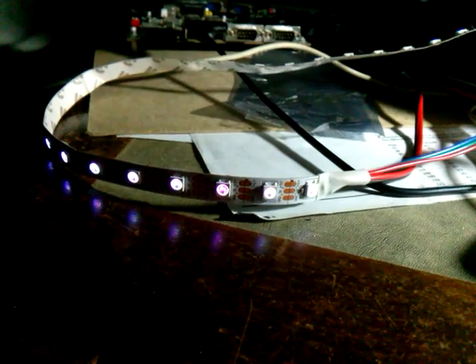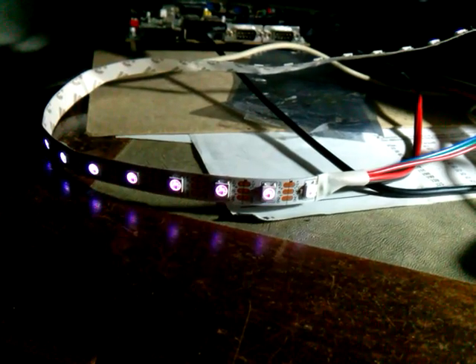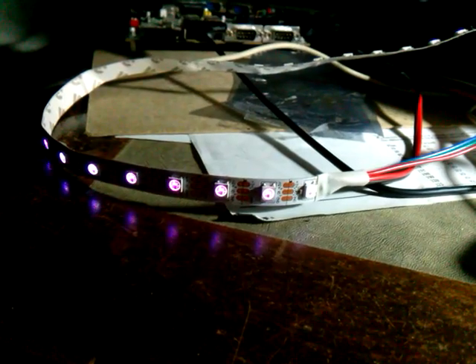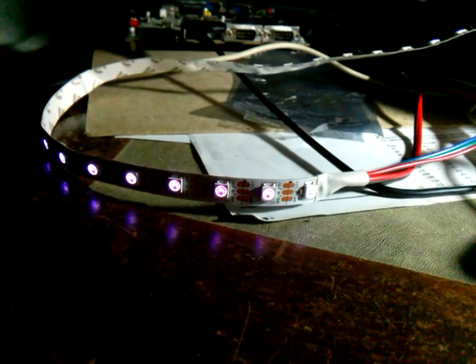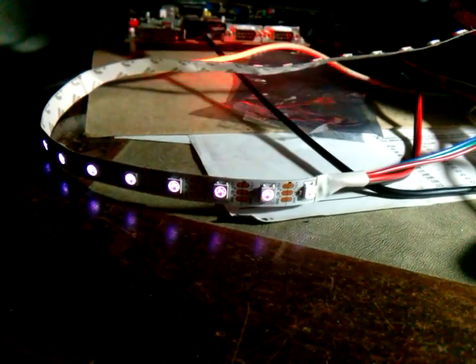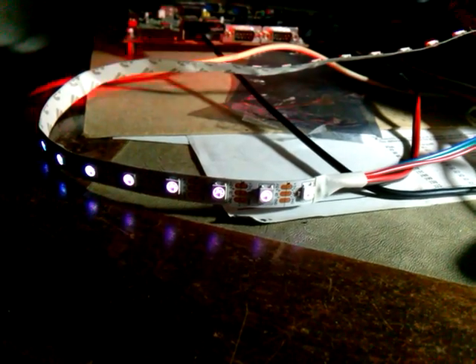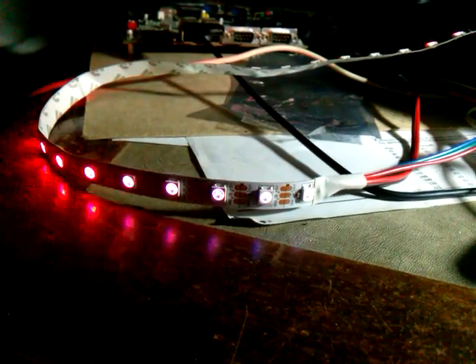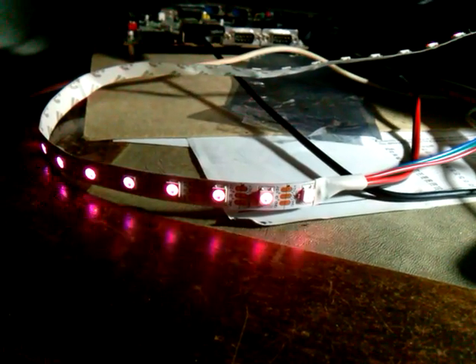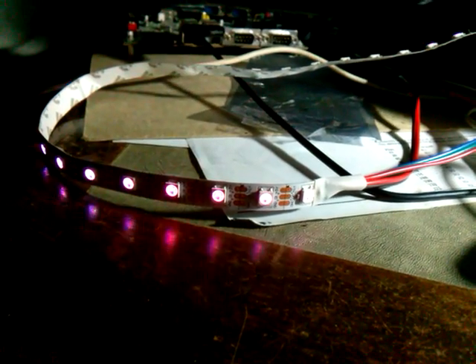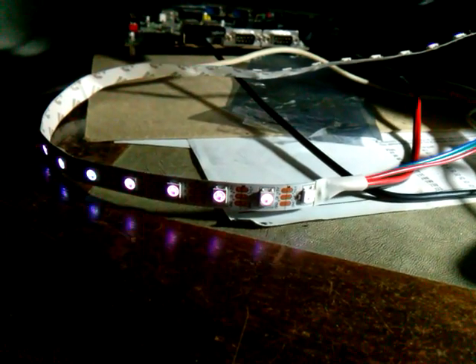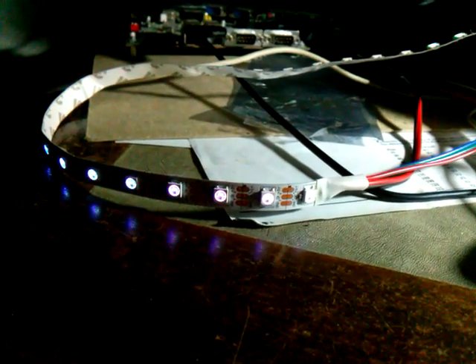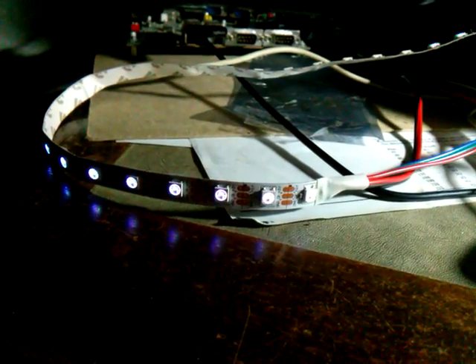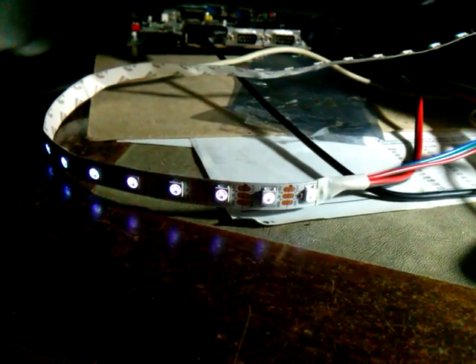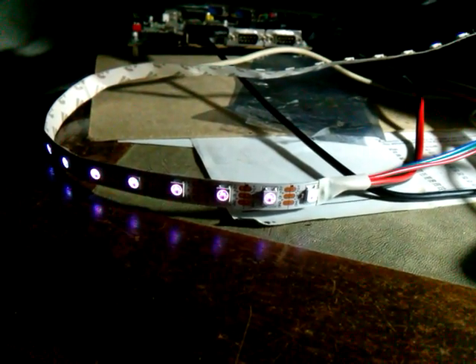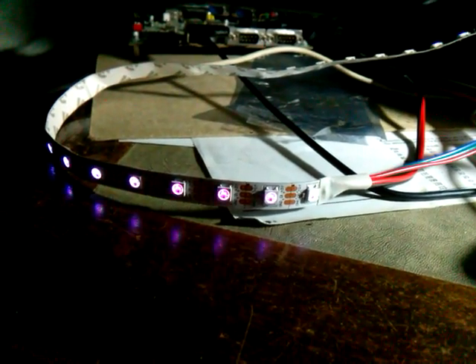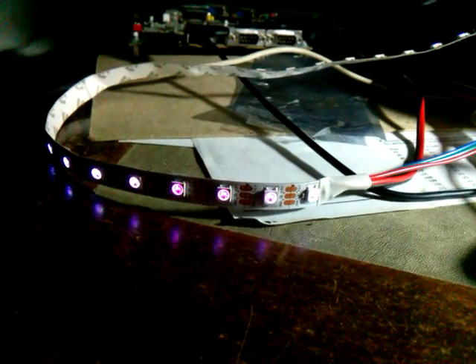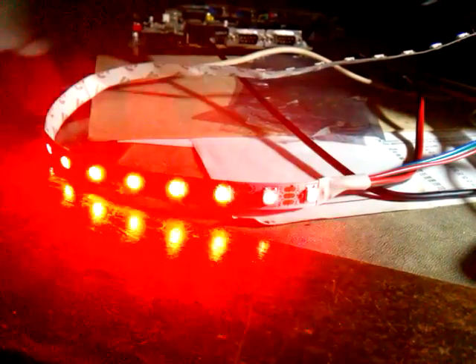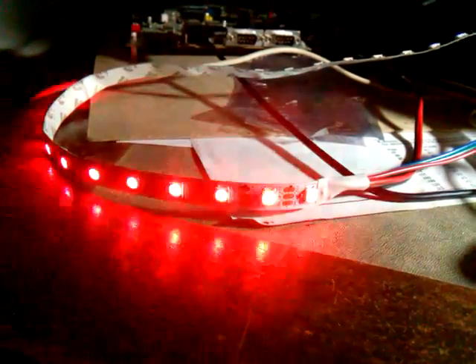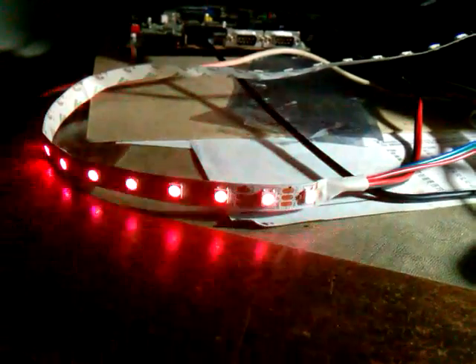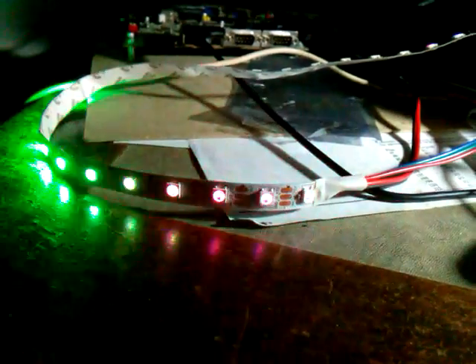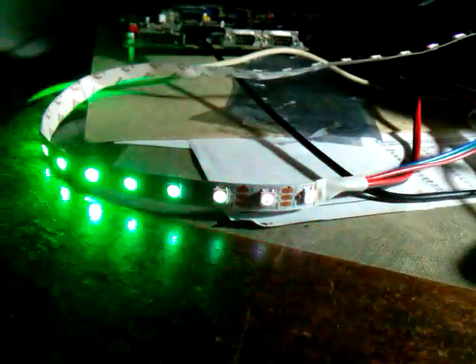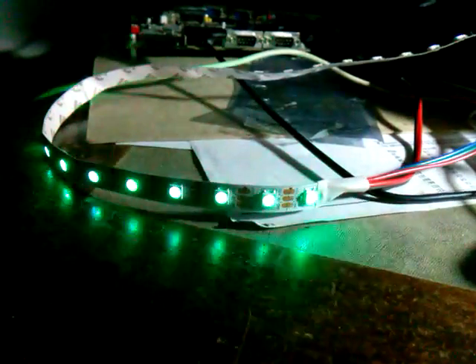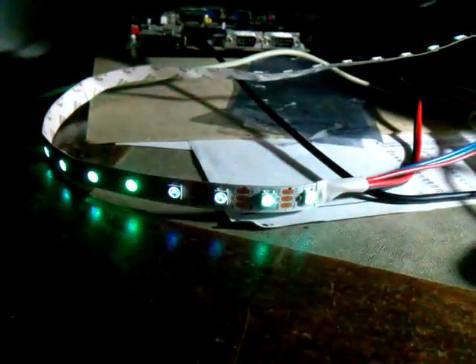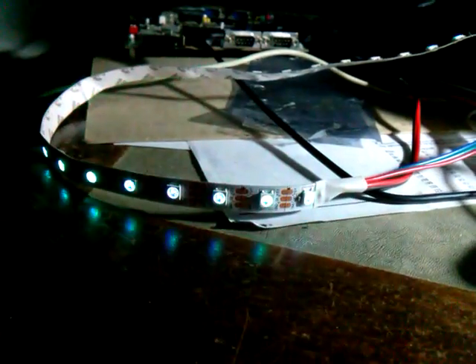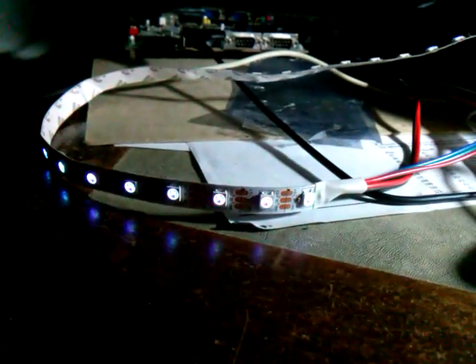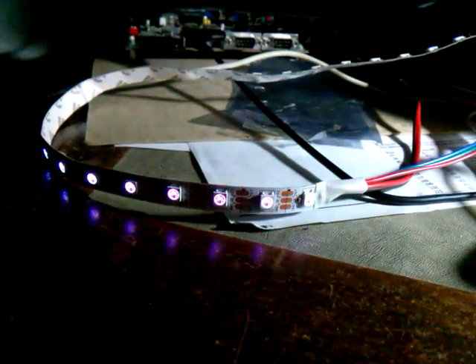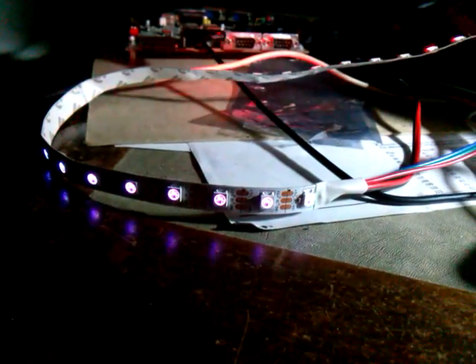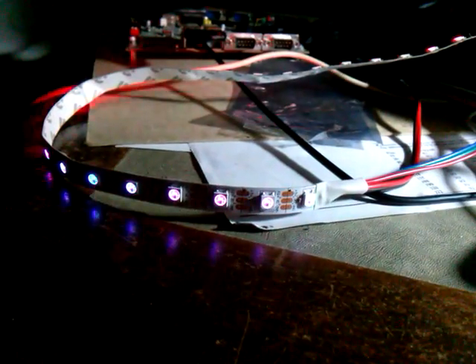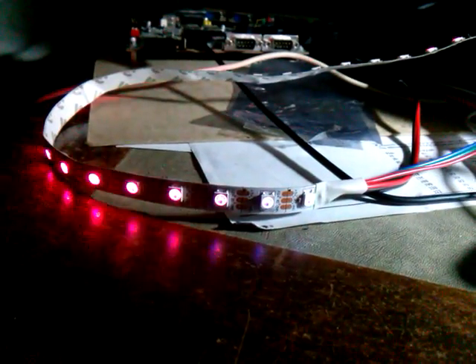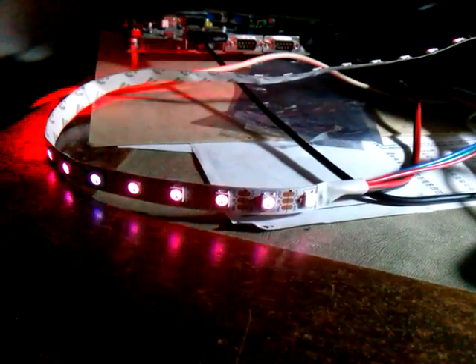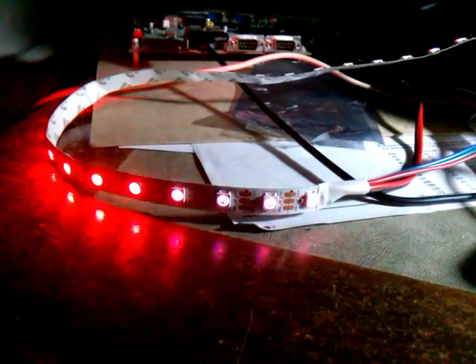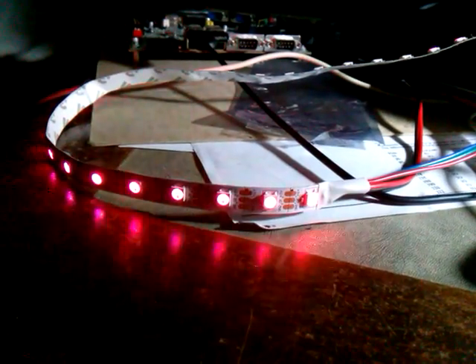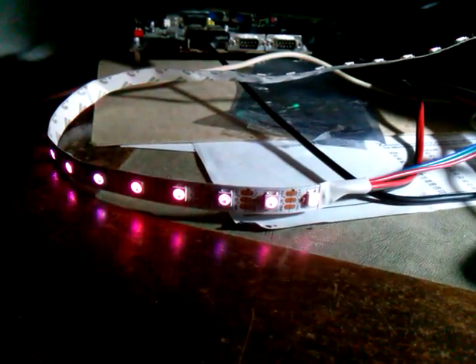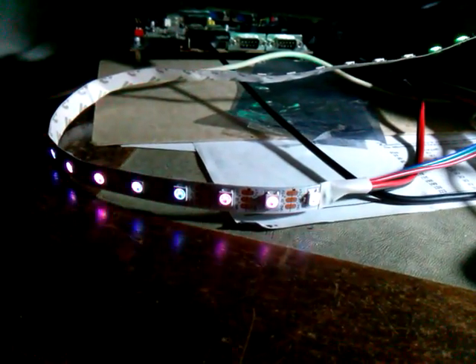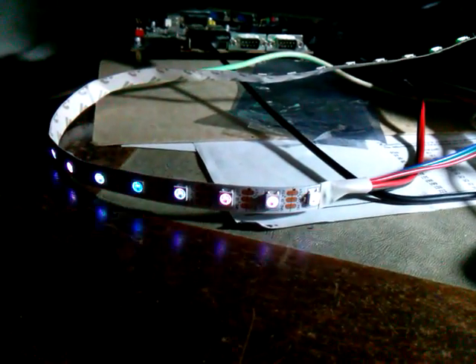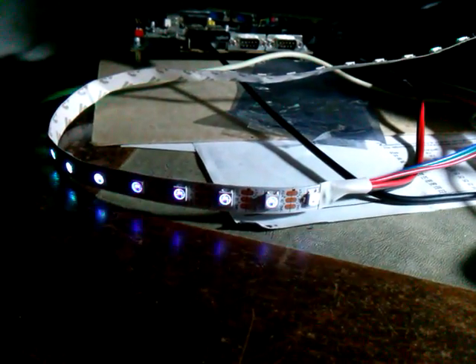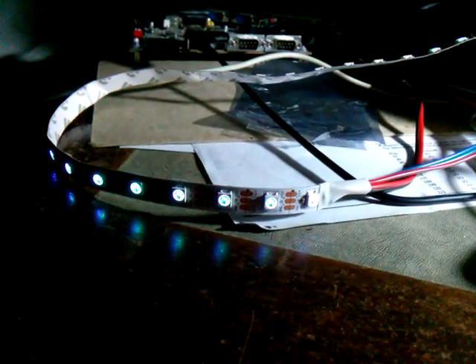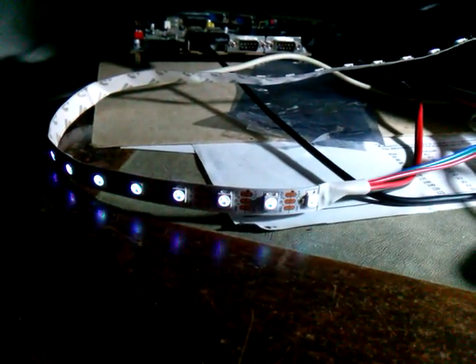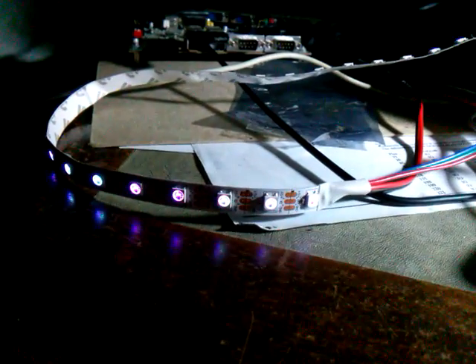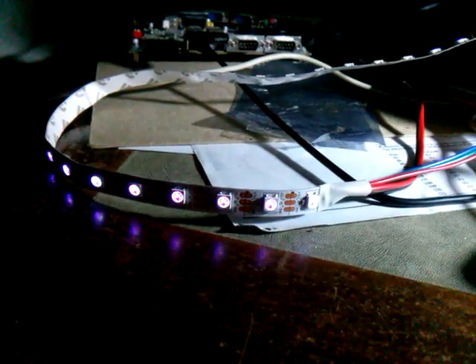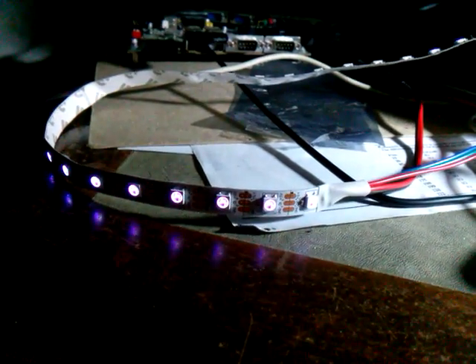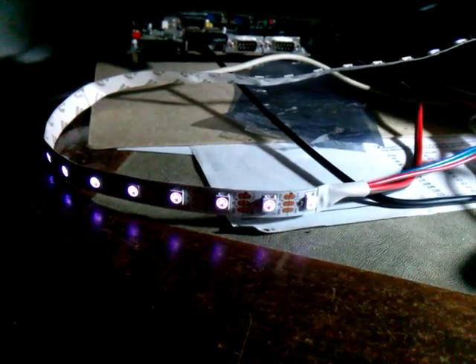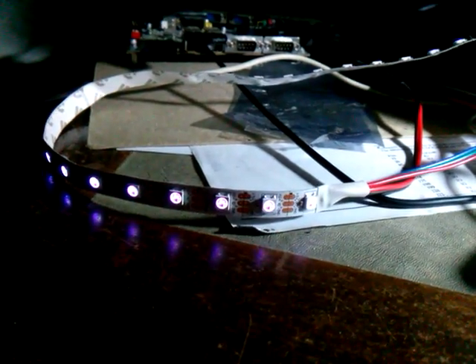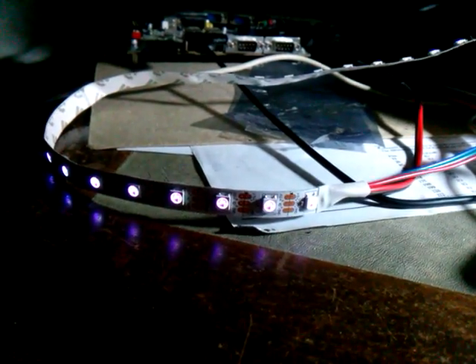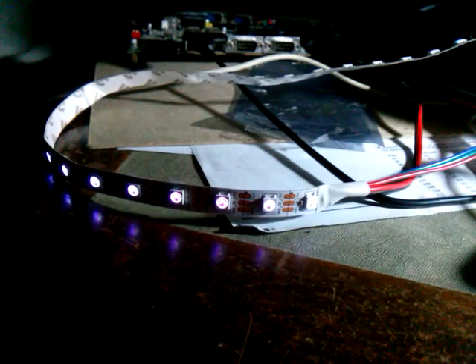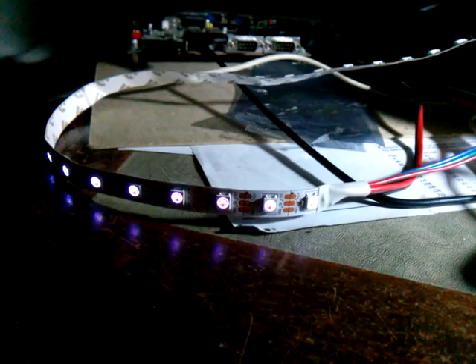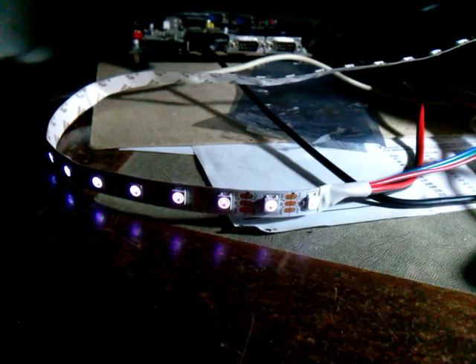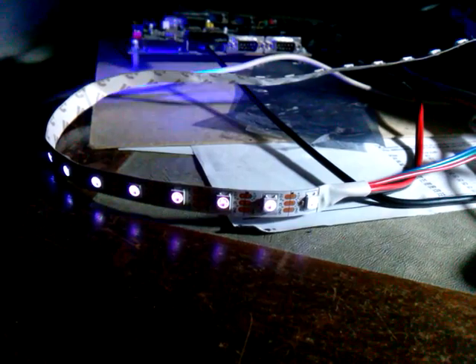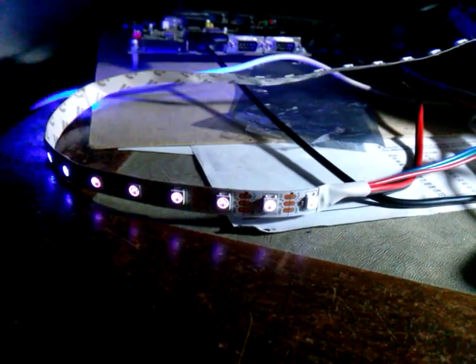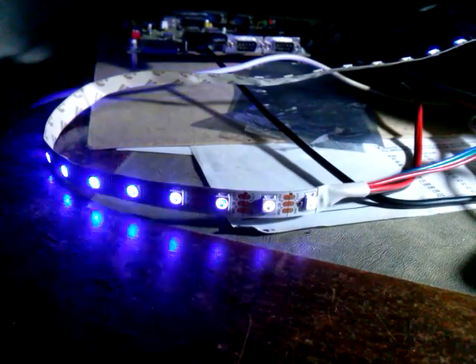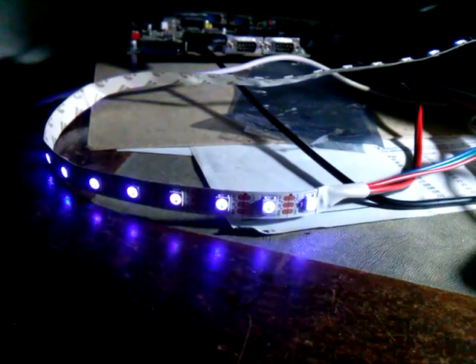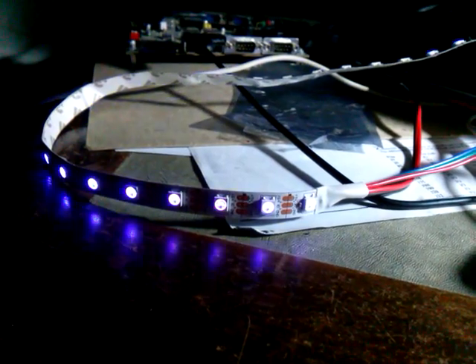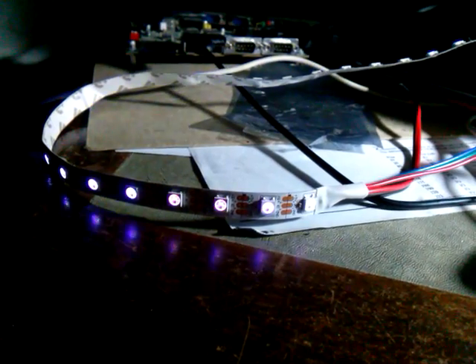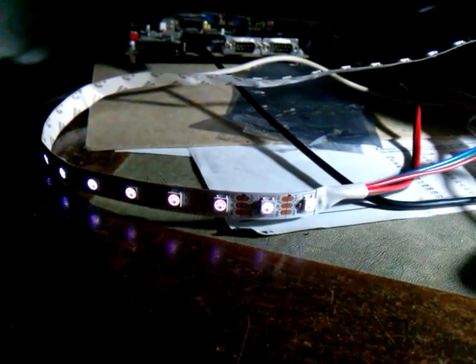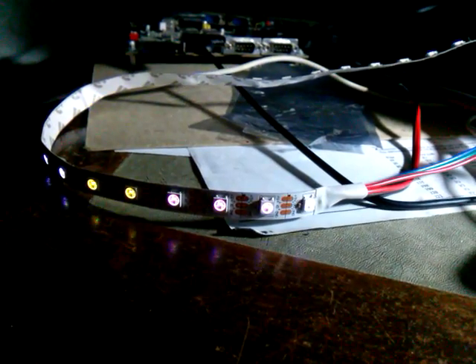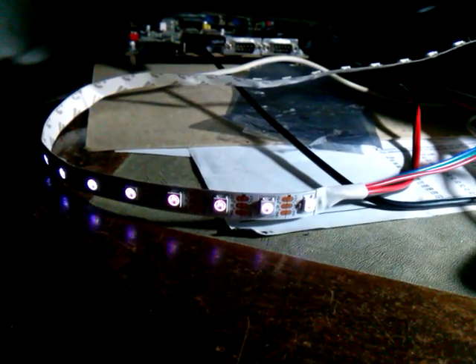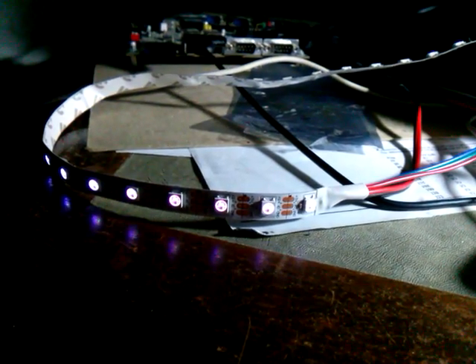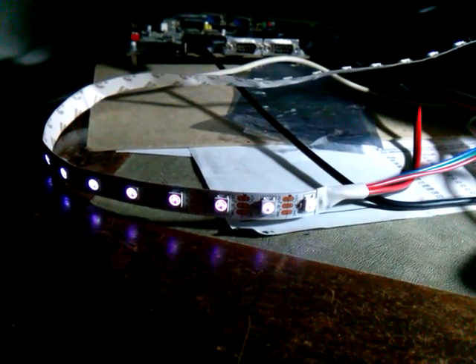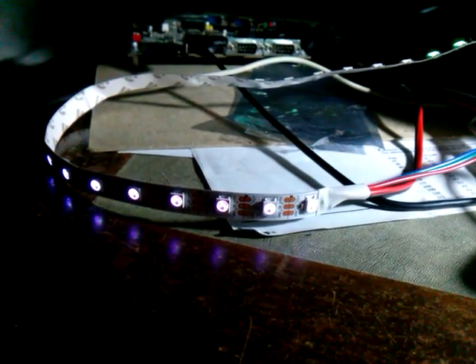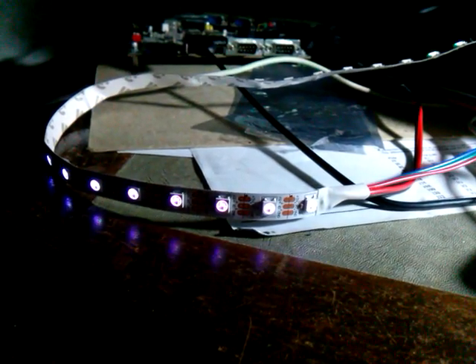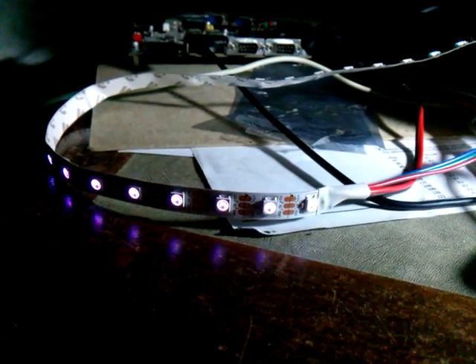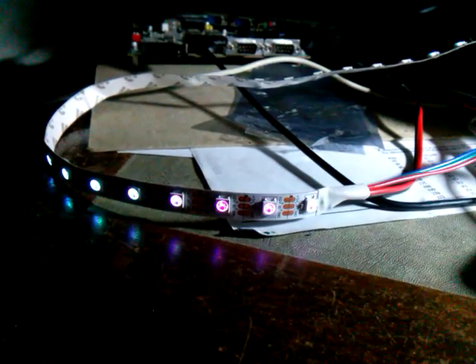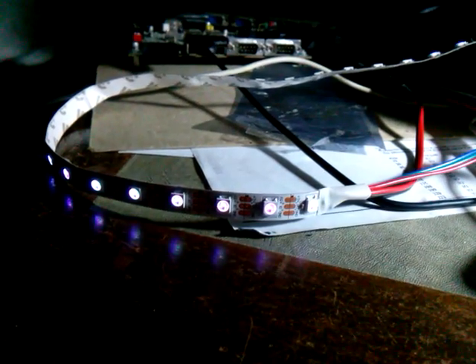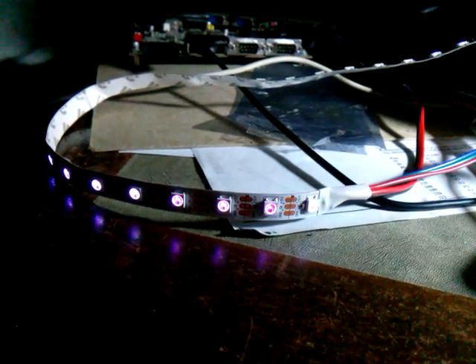The postman brought me a new toy the other day. This time I've got a strip of 60 LEDs, a metre long.